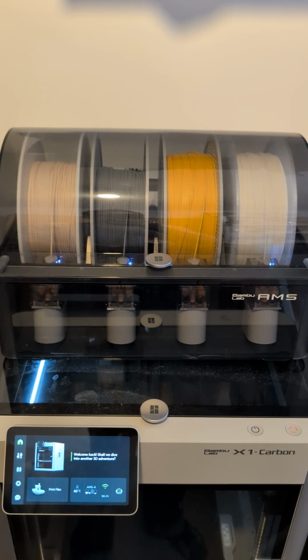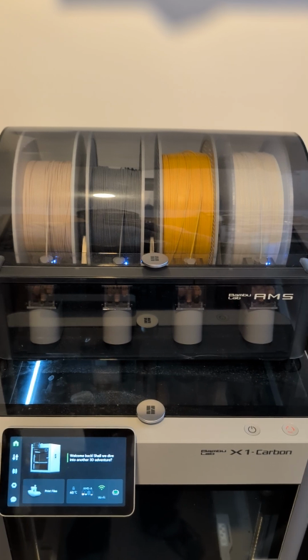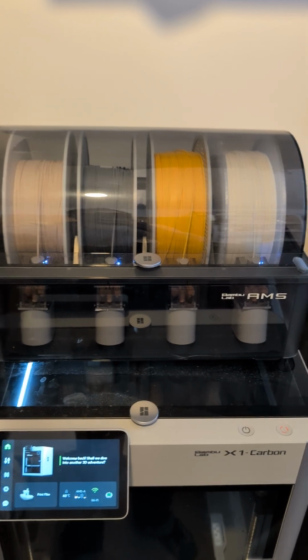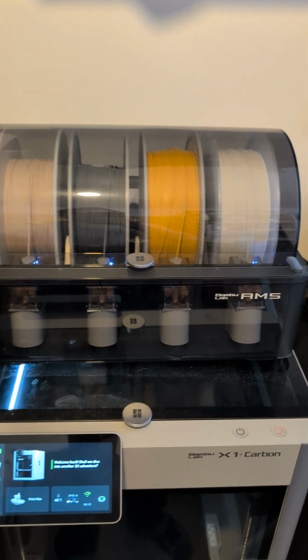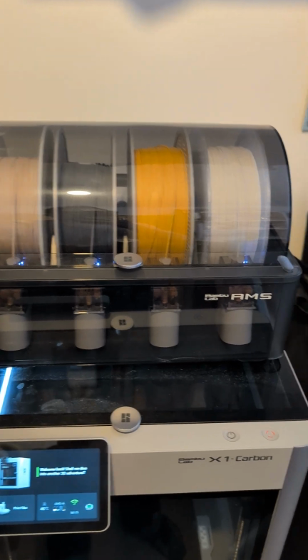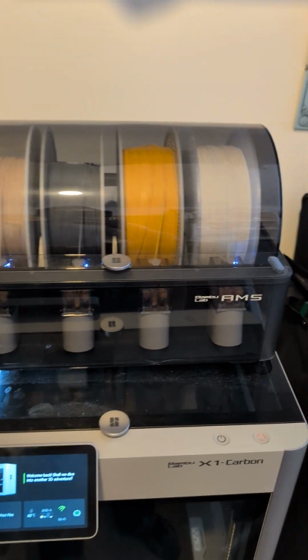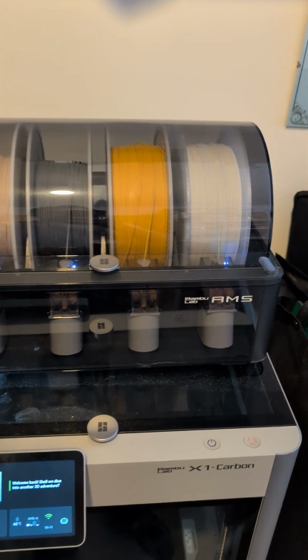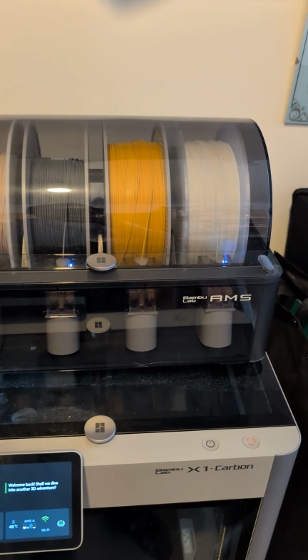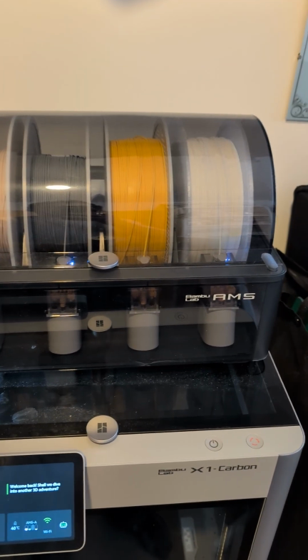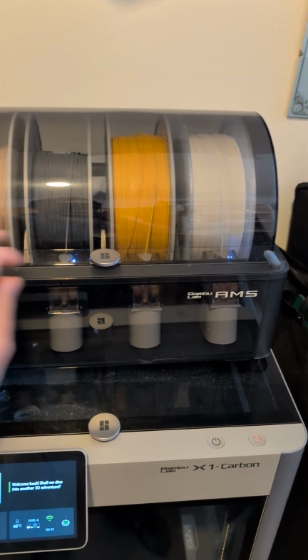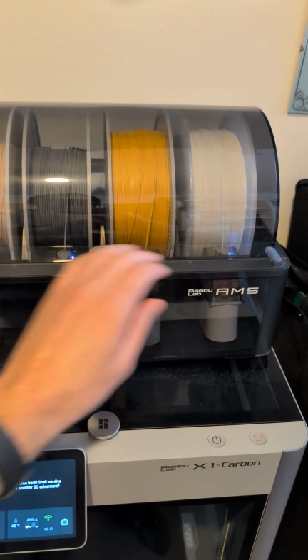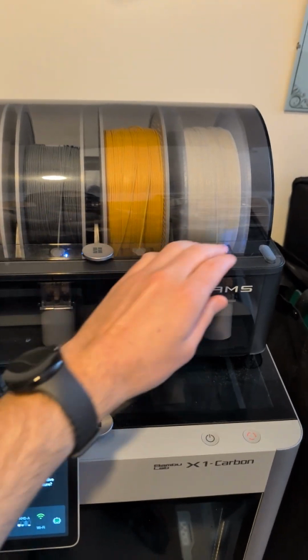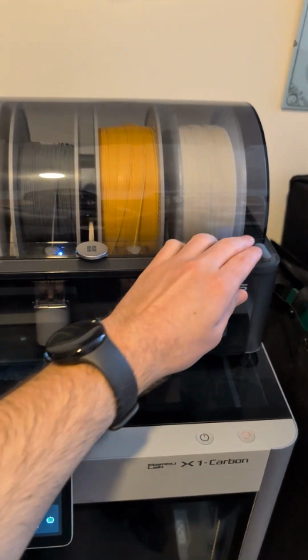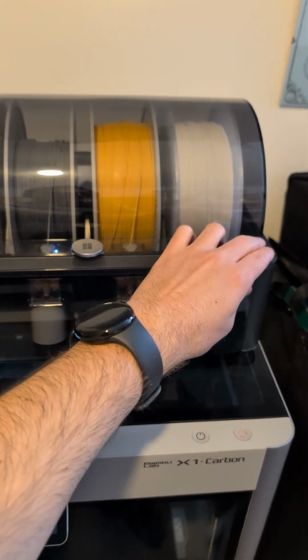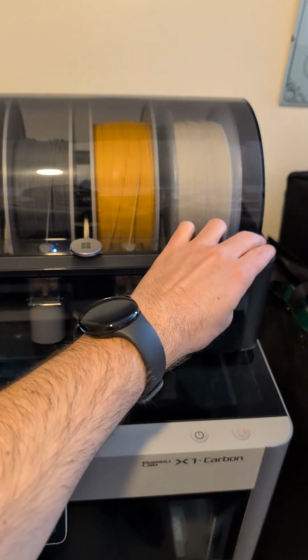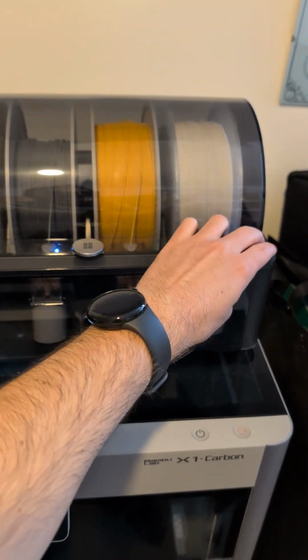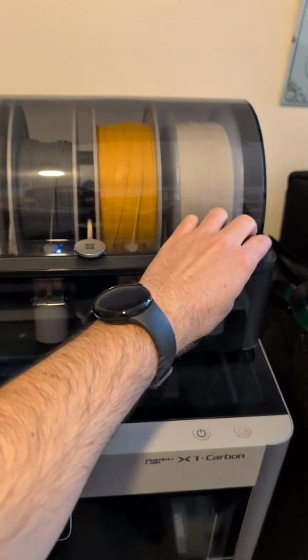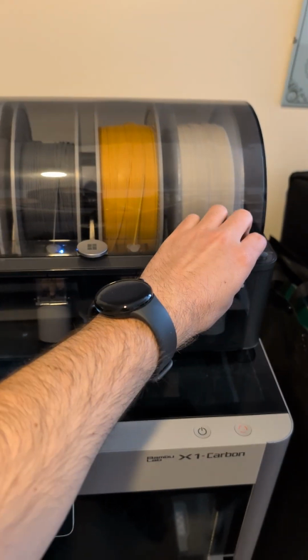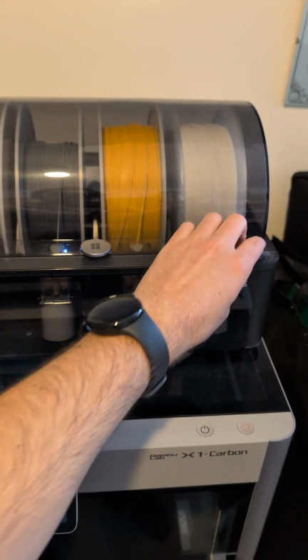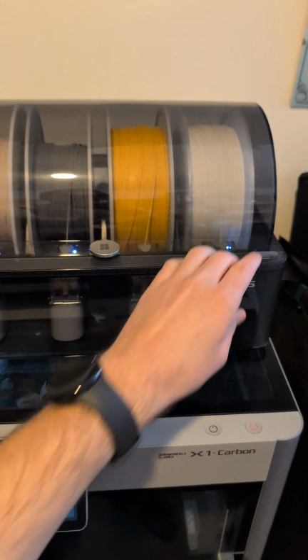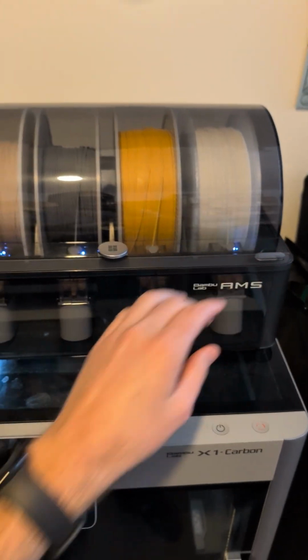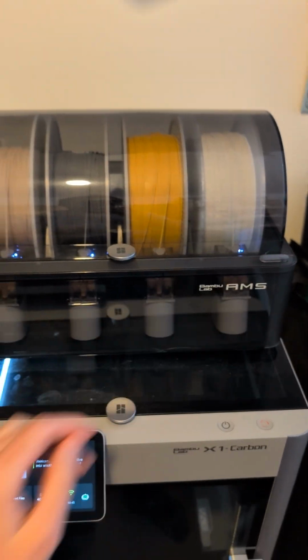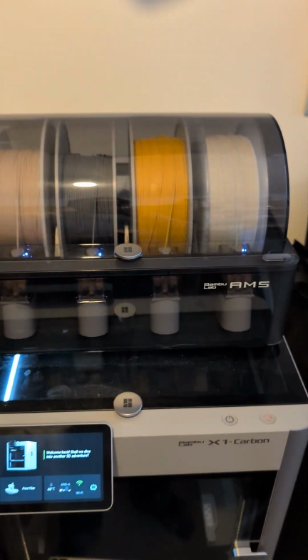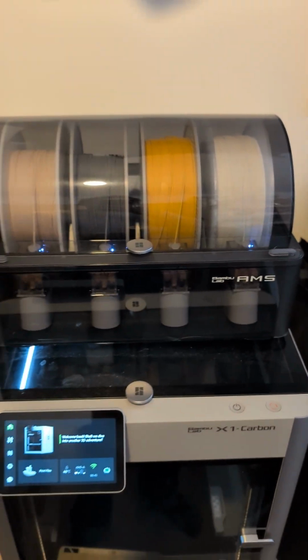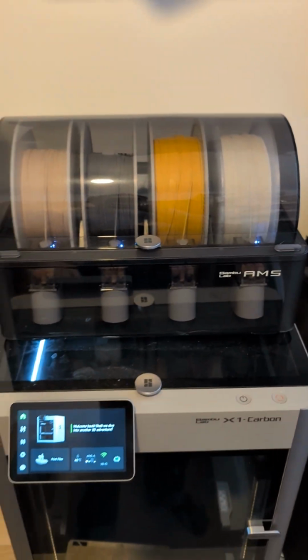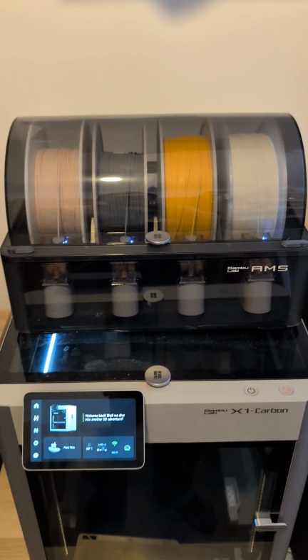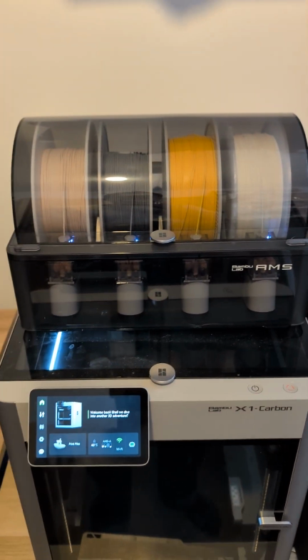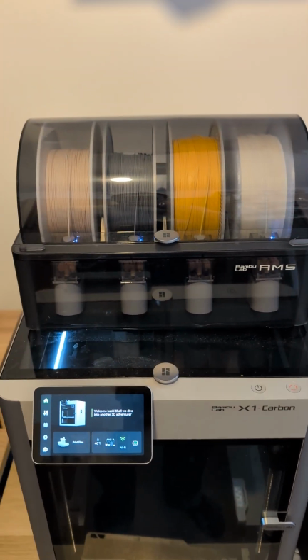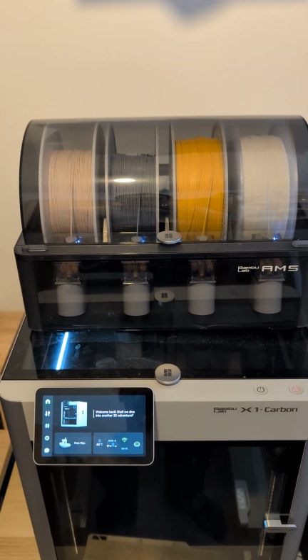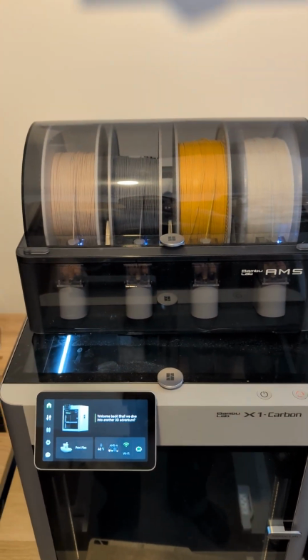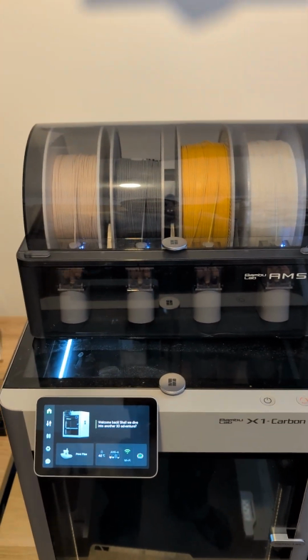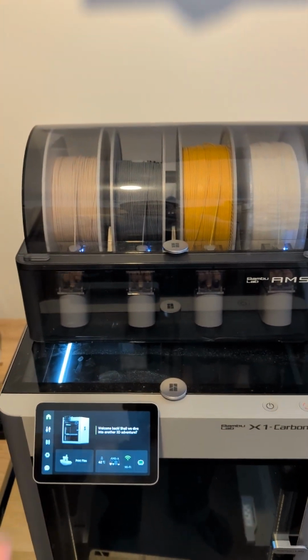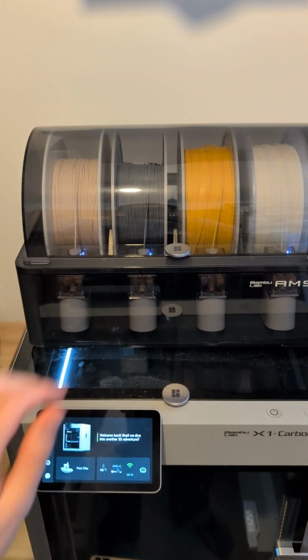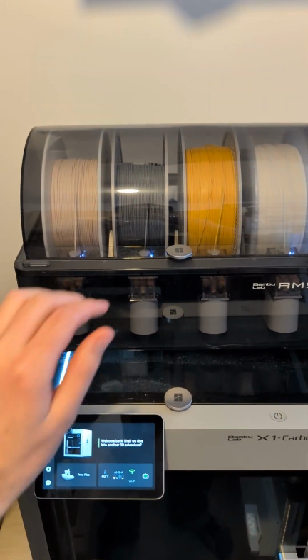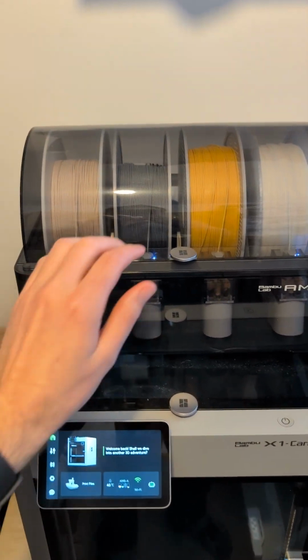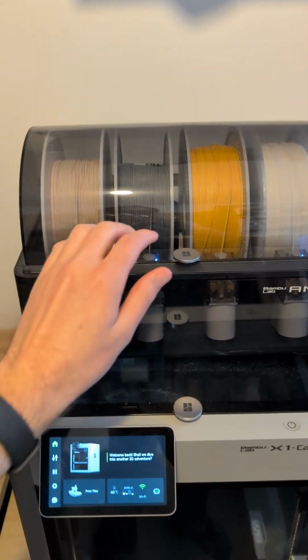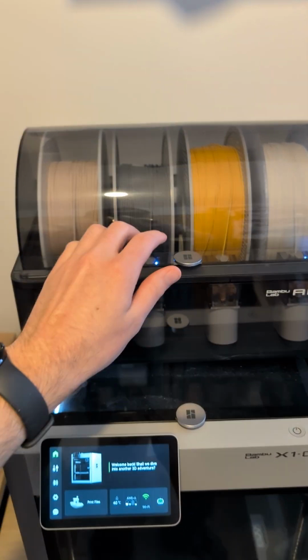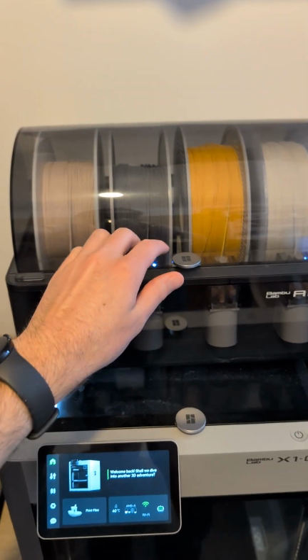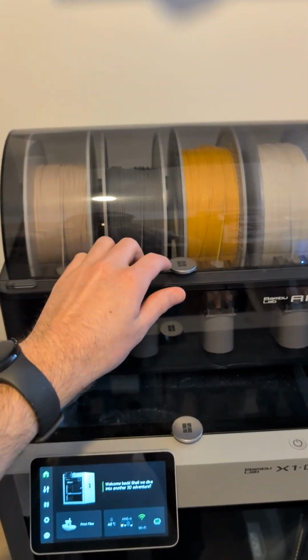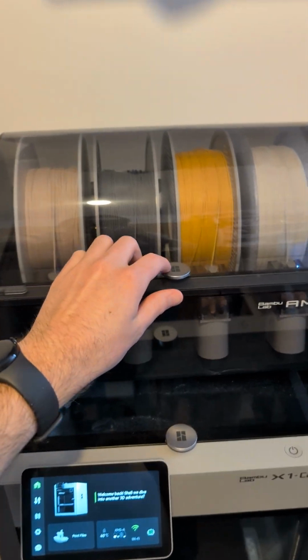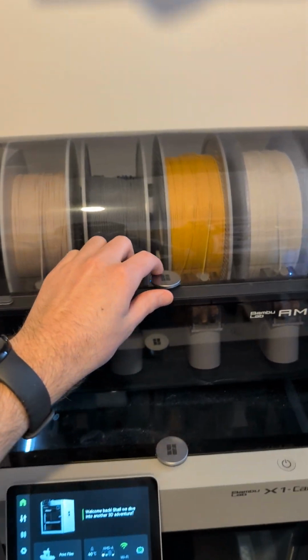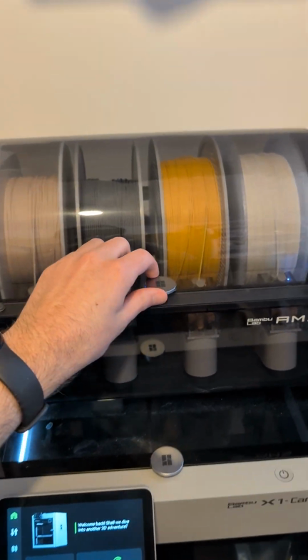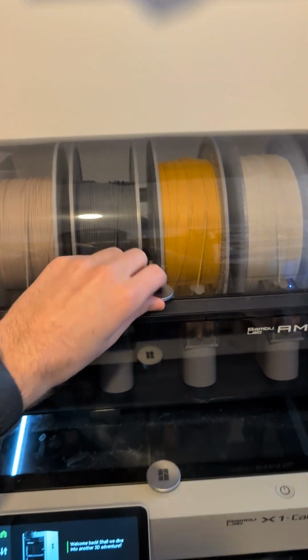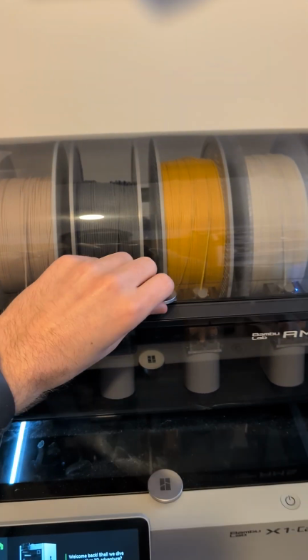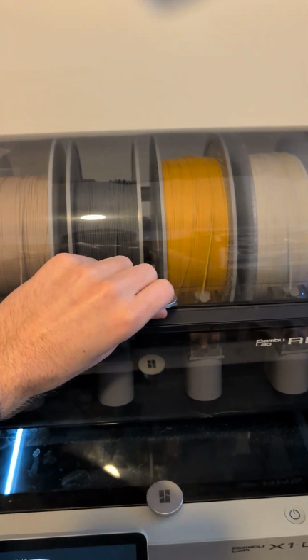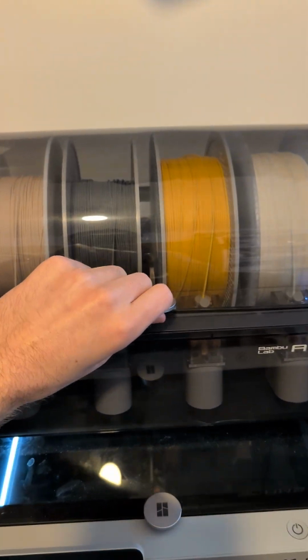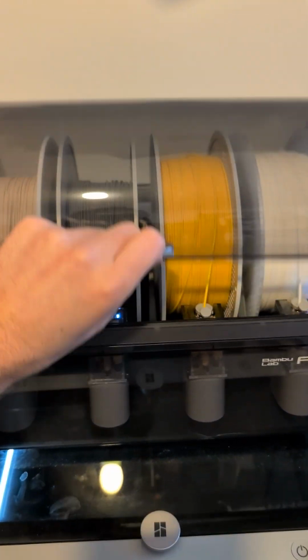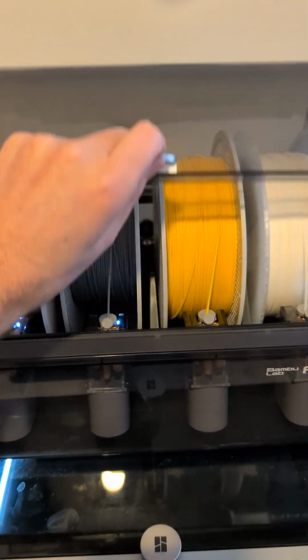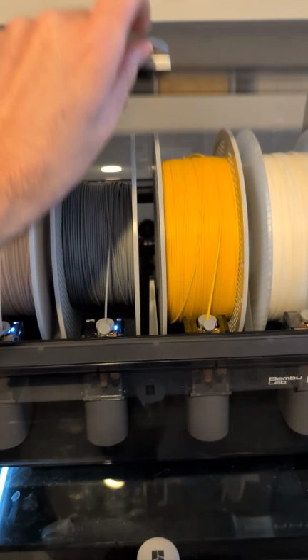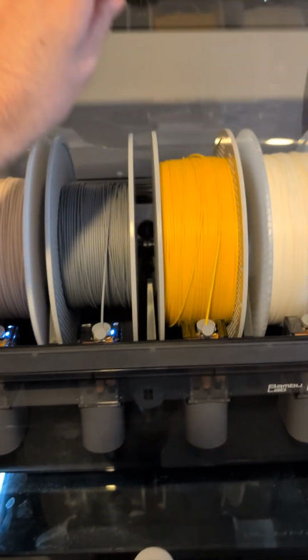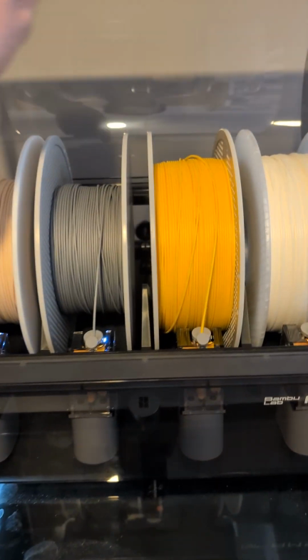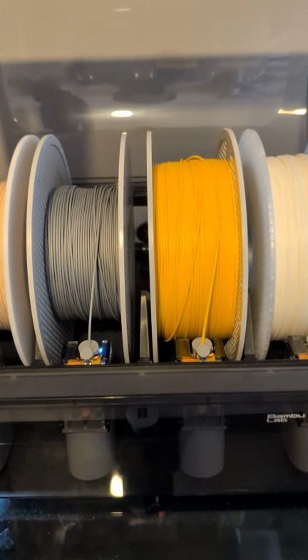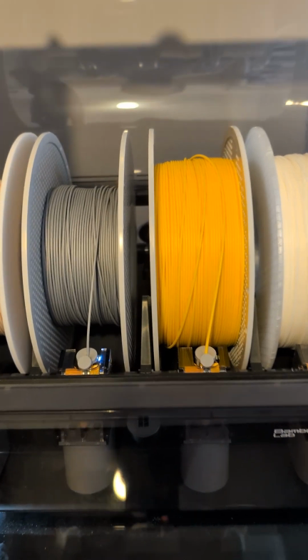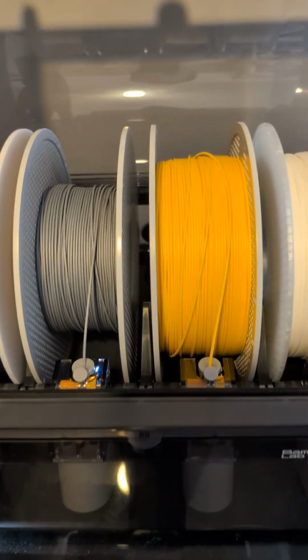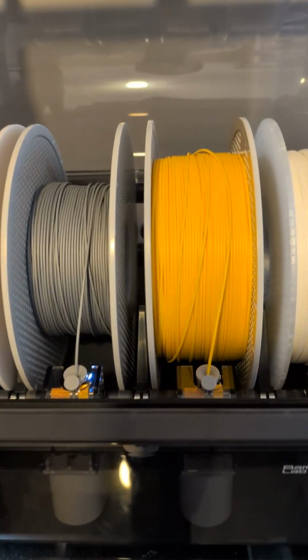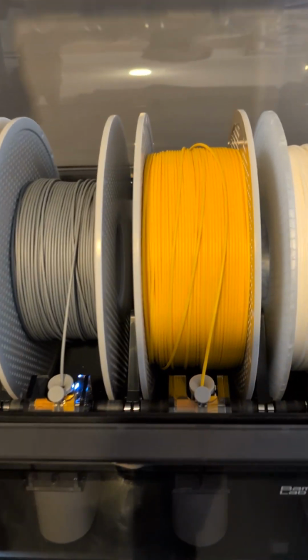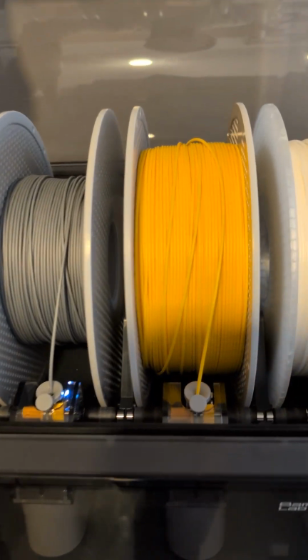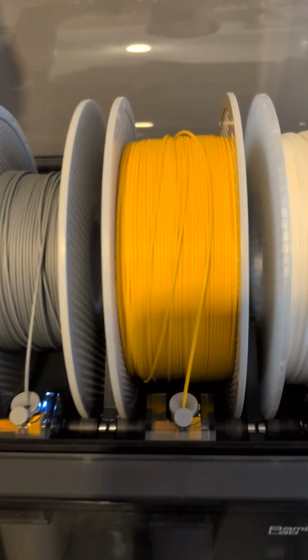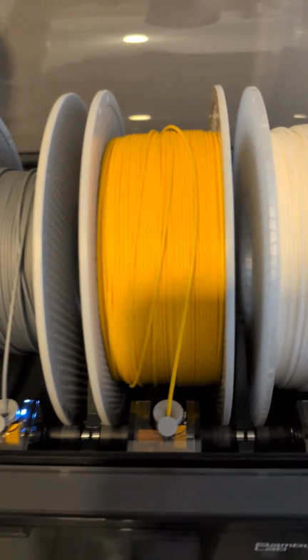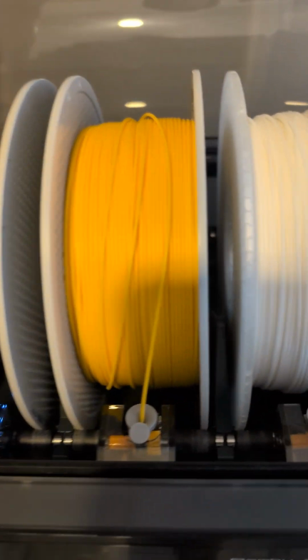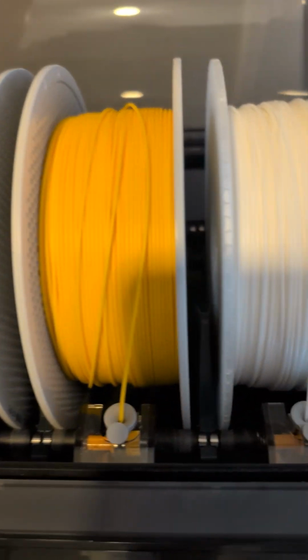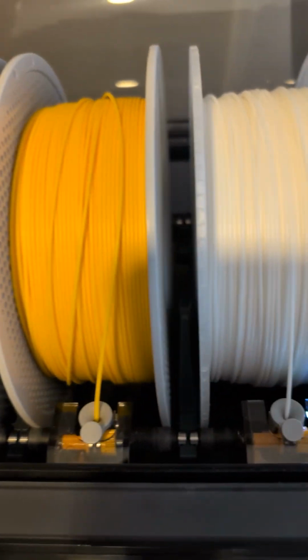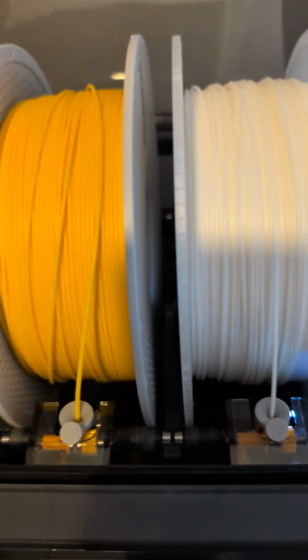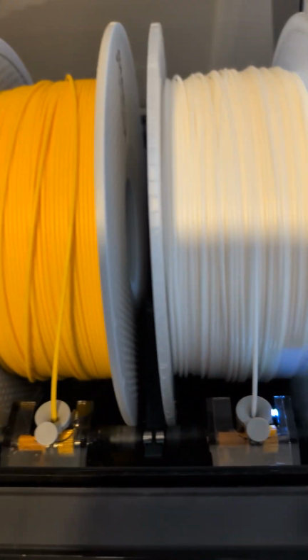Bamboo Lab AMS — only for Bamboo filament? I just got some from other brands. Let's see if they fit and how they compare.